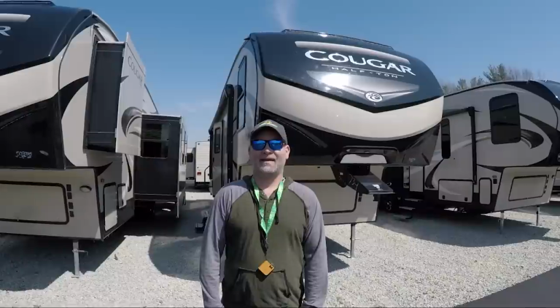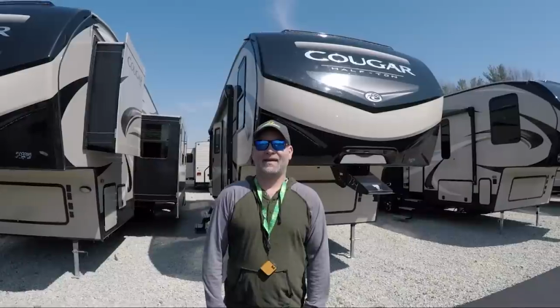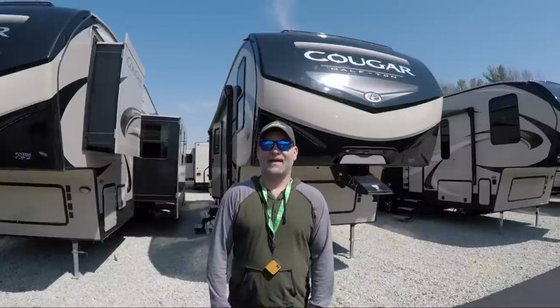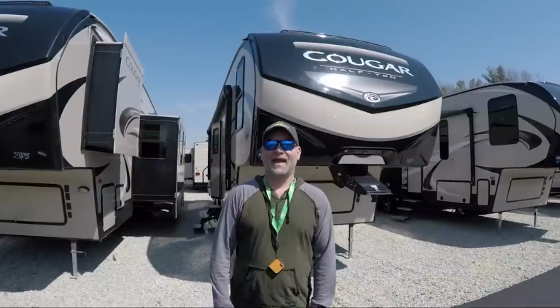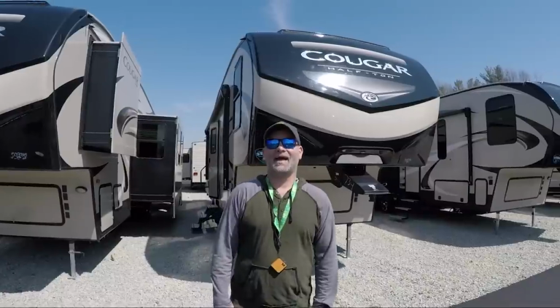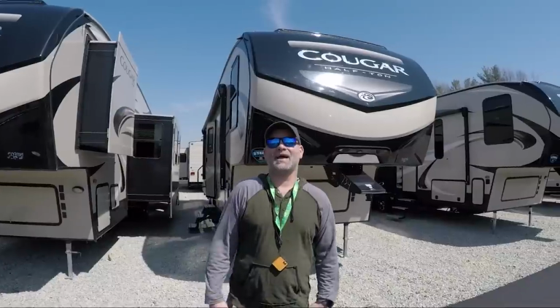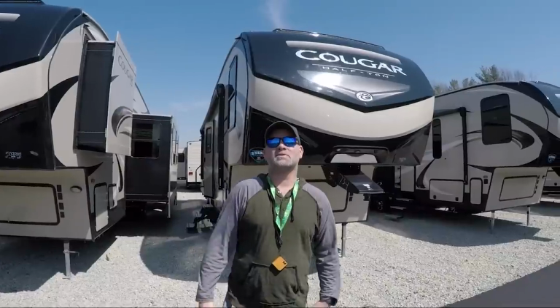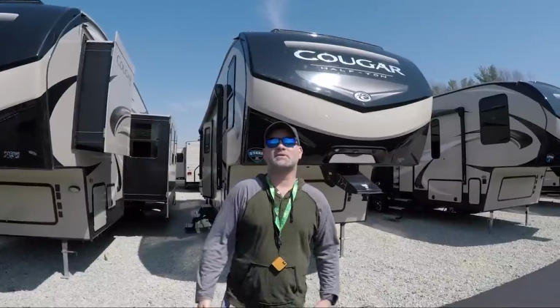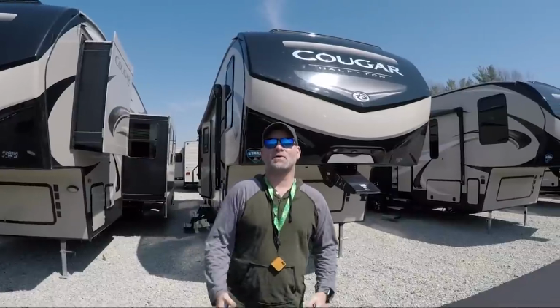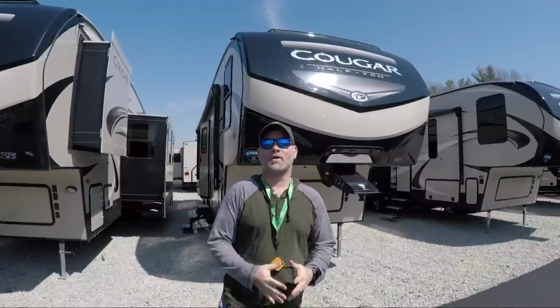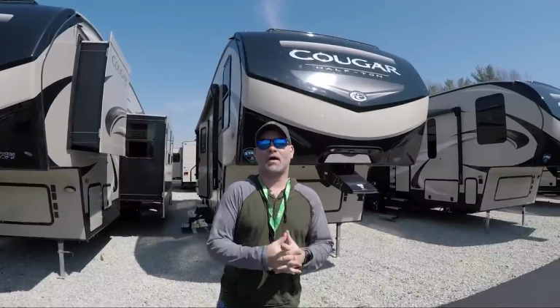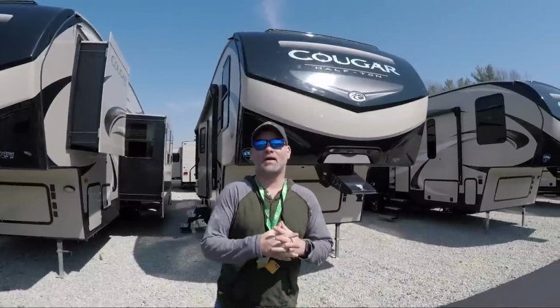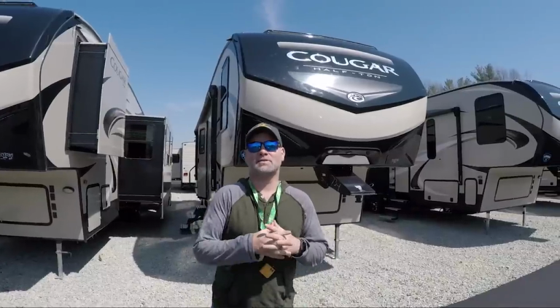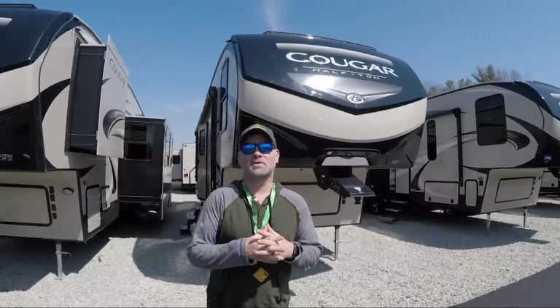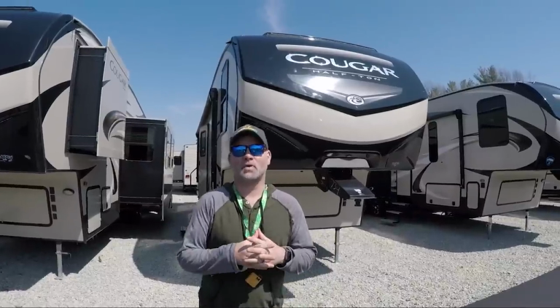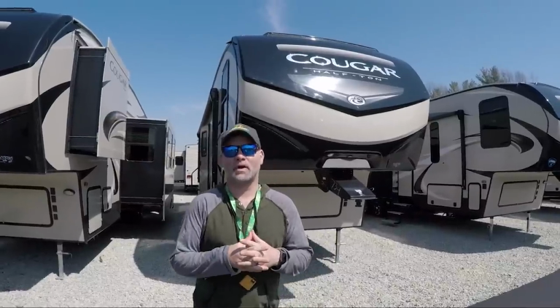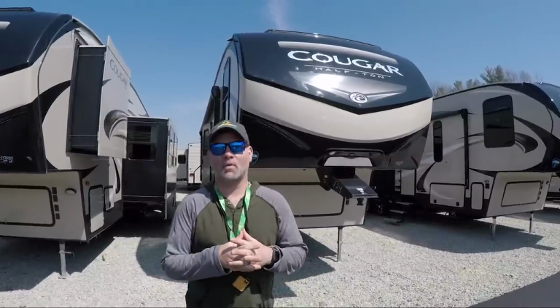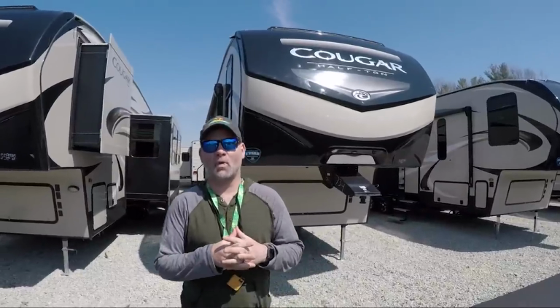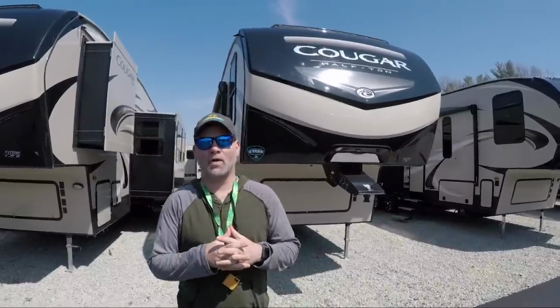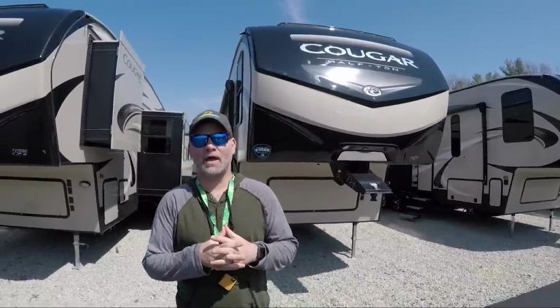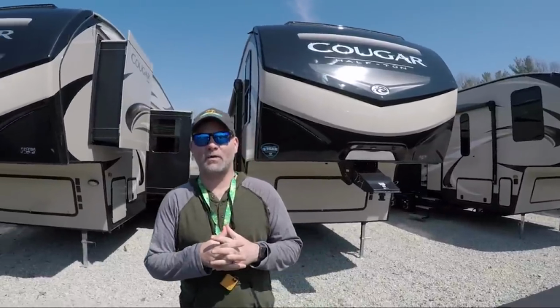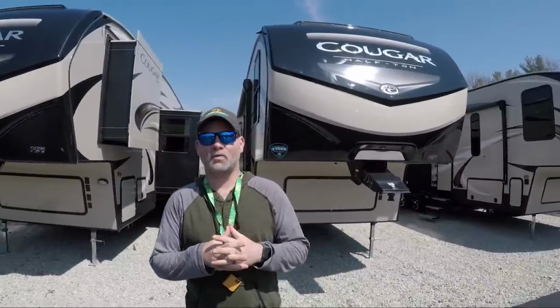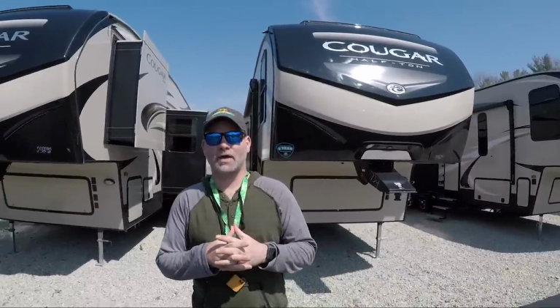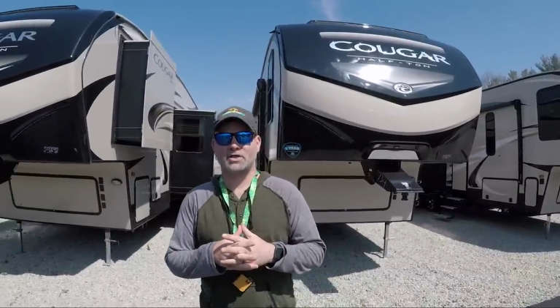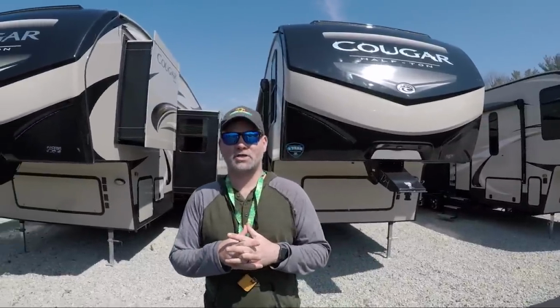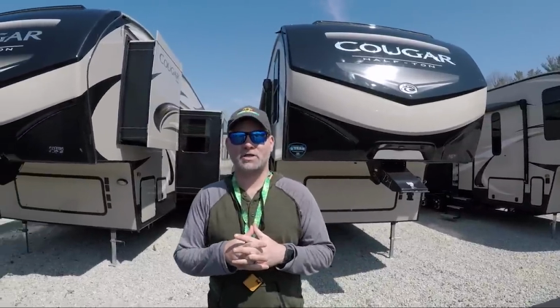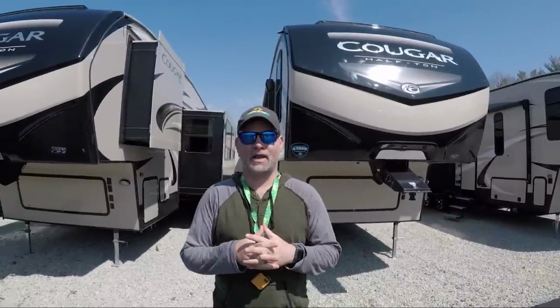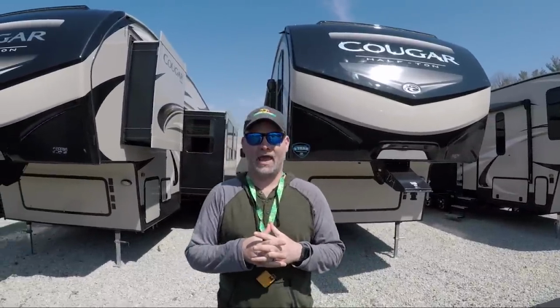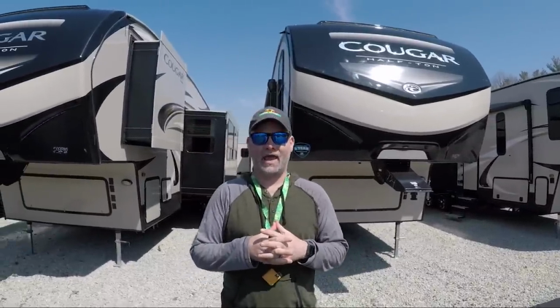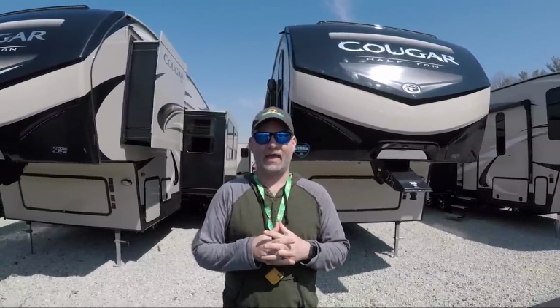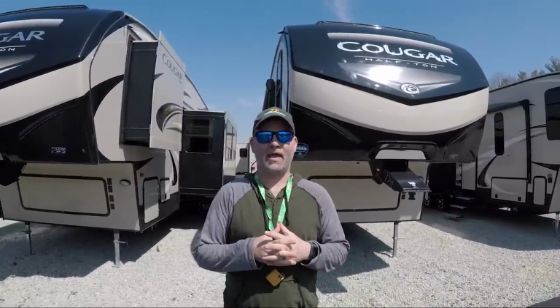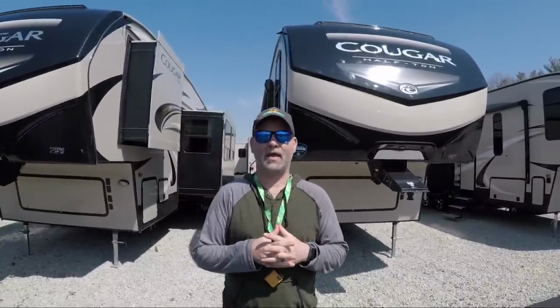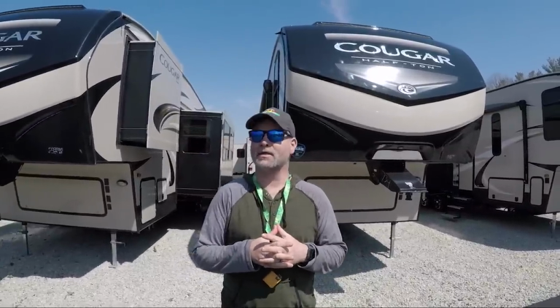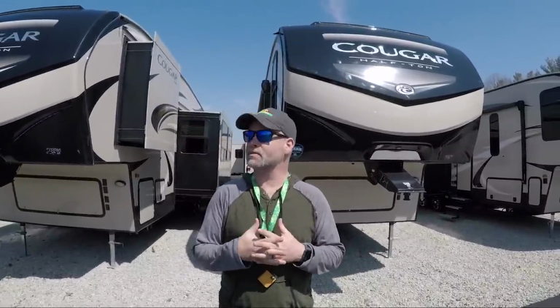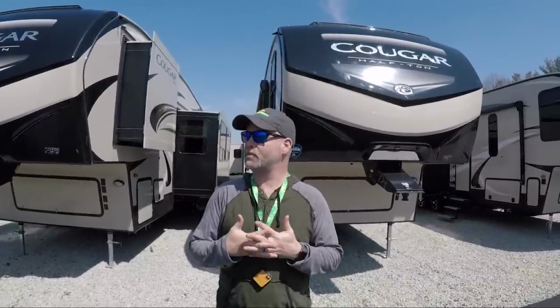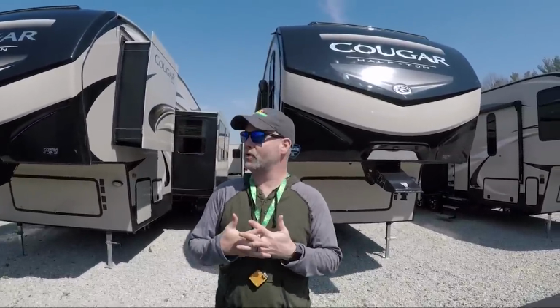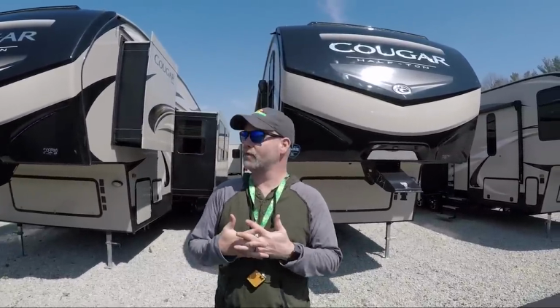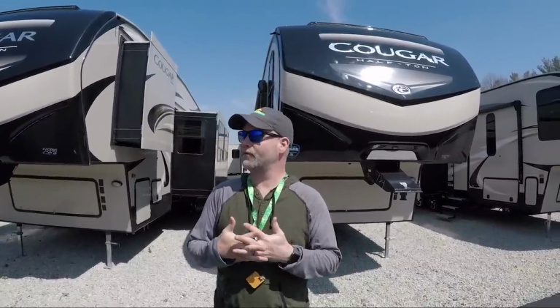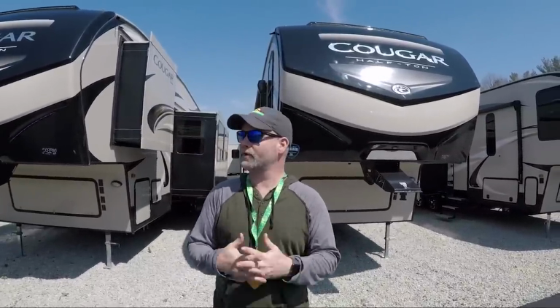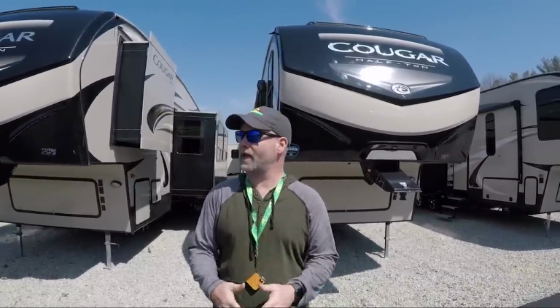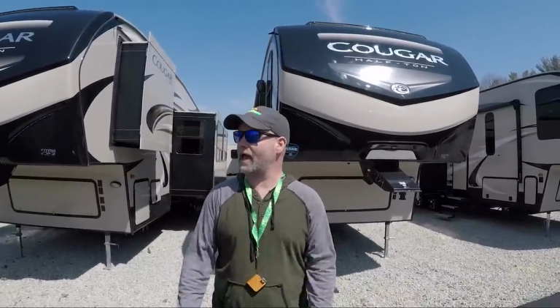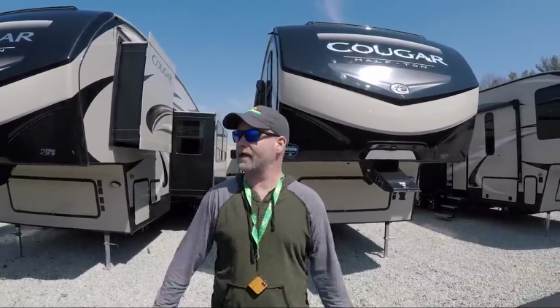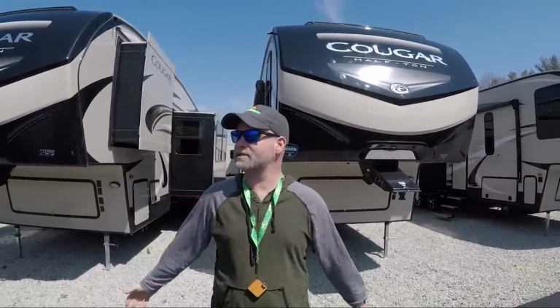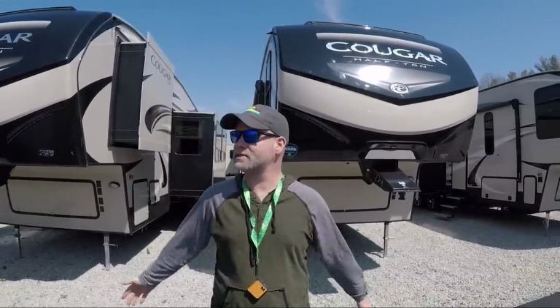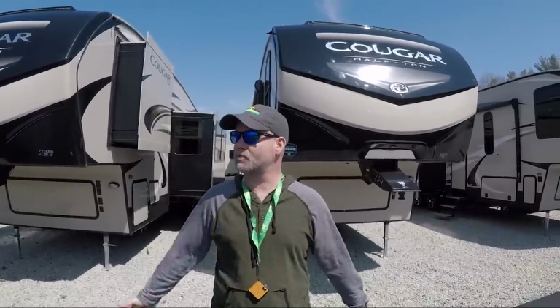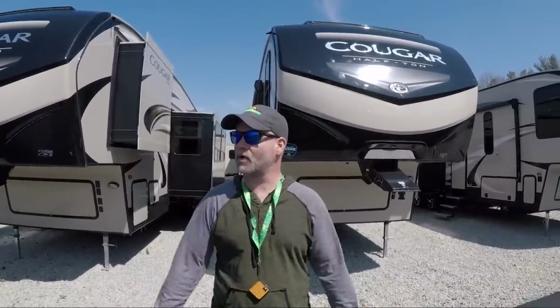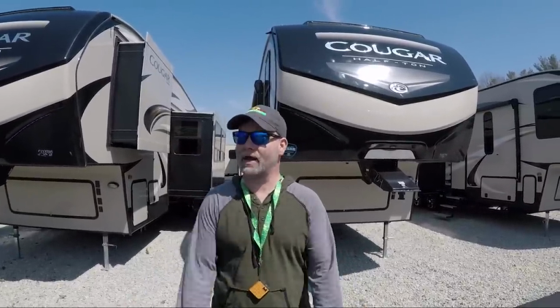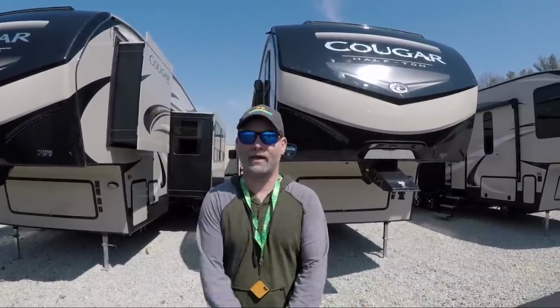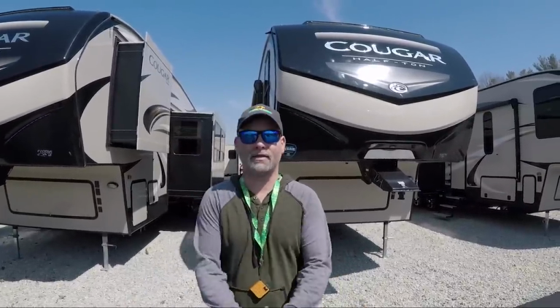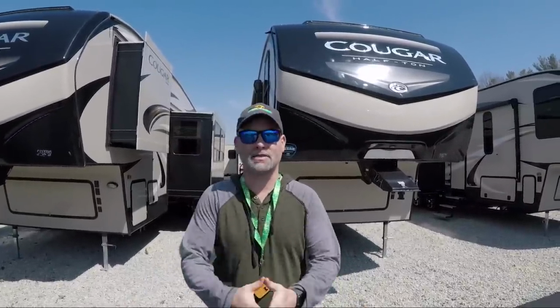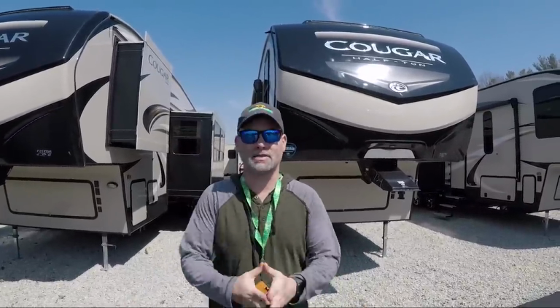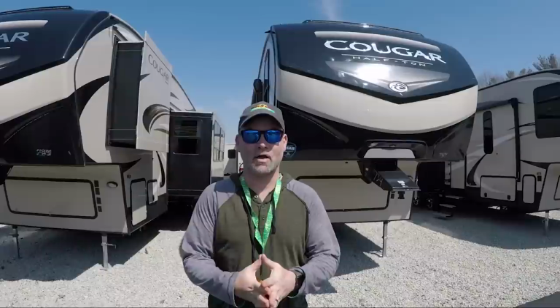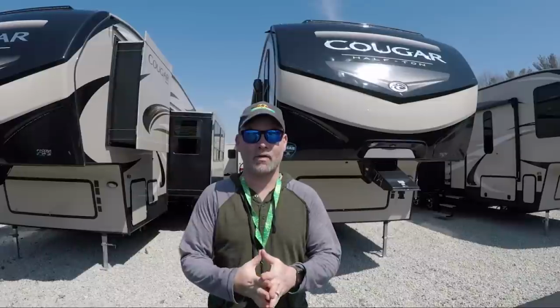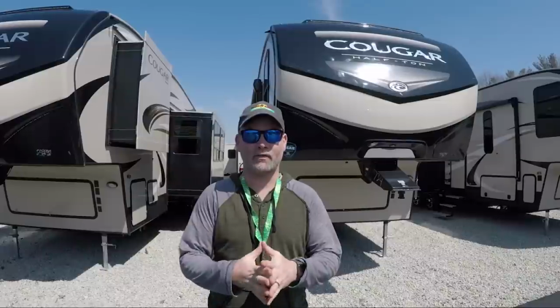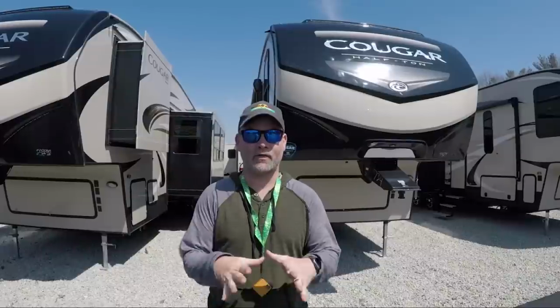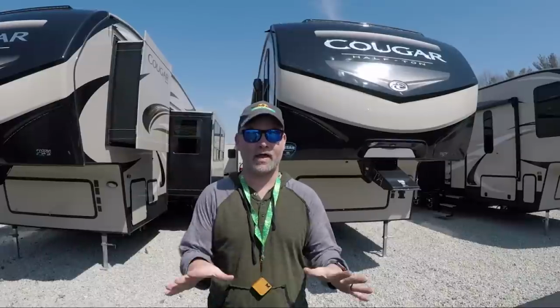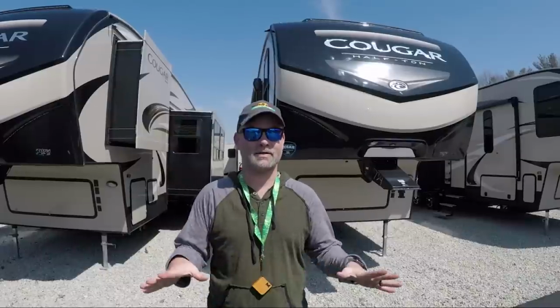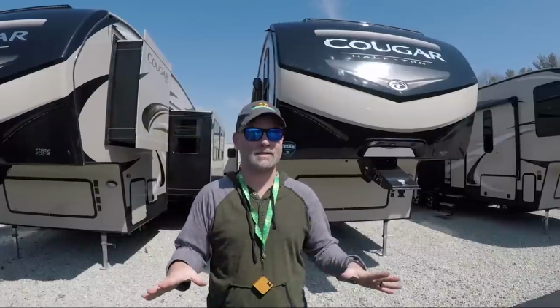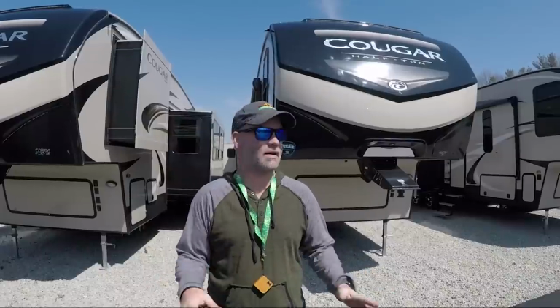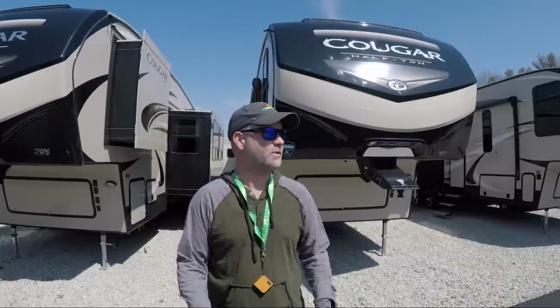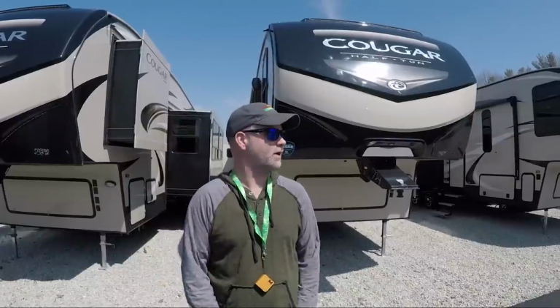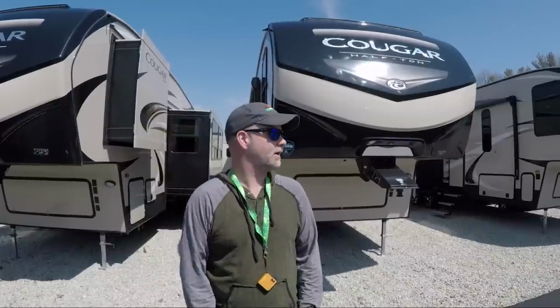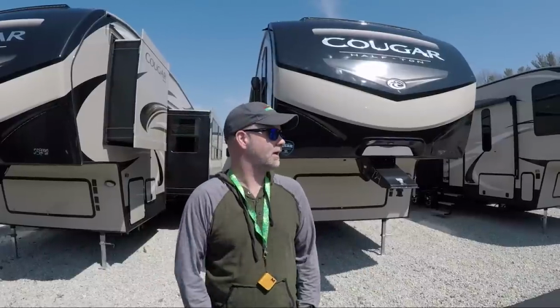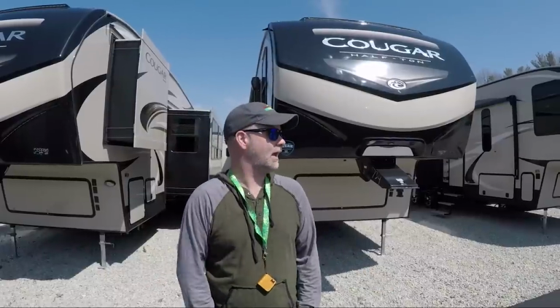Hey guys, what's going on? So we're at Walnut Ridge today. It's a beautiful day — it's spring, and the snow has finally stopped here in Indiana.